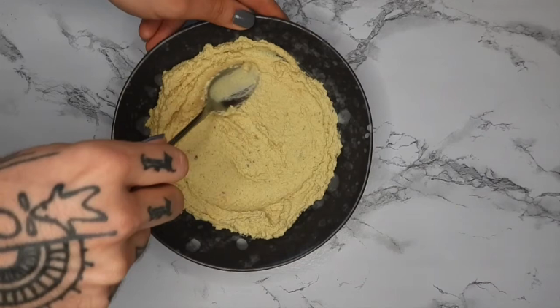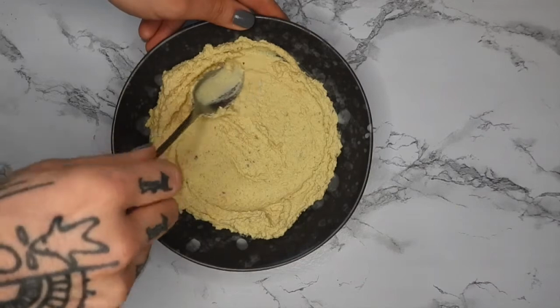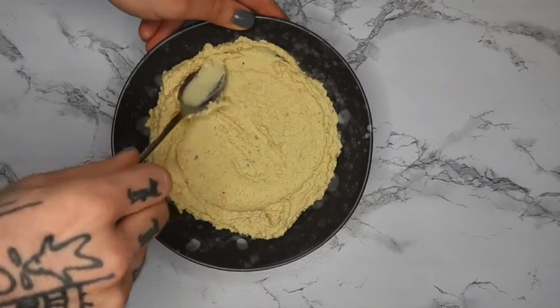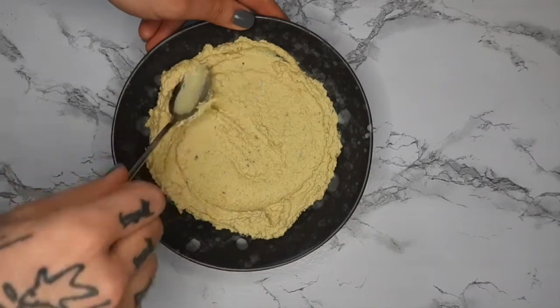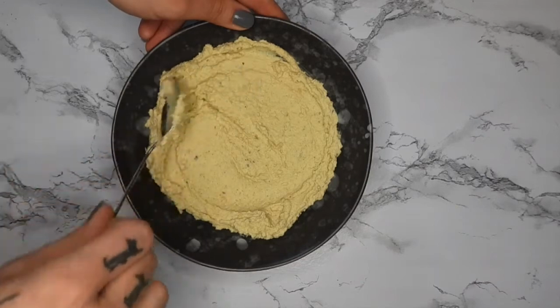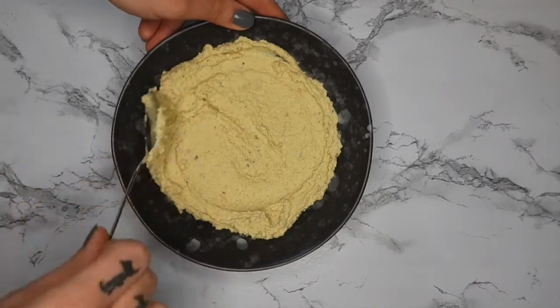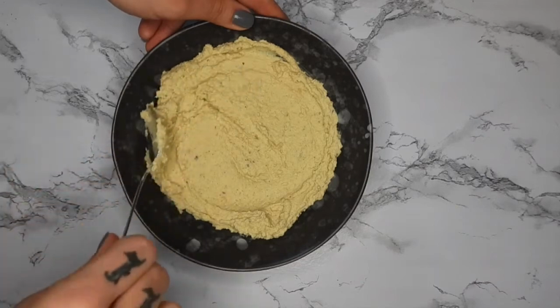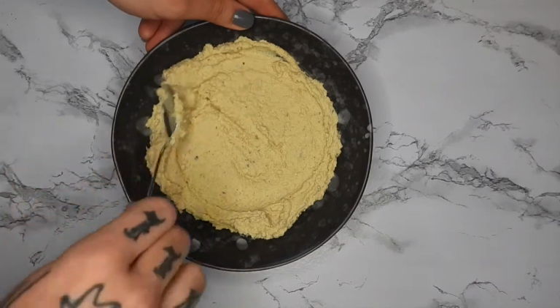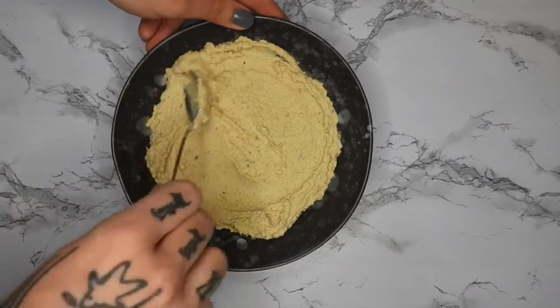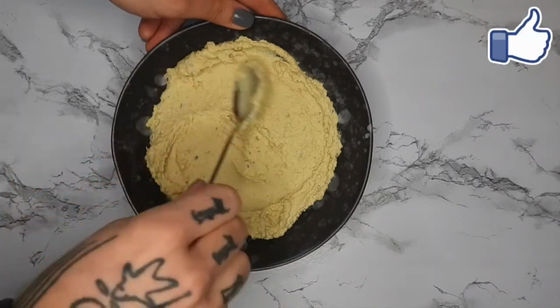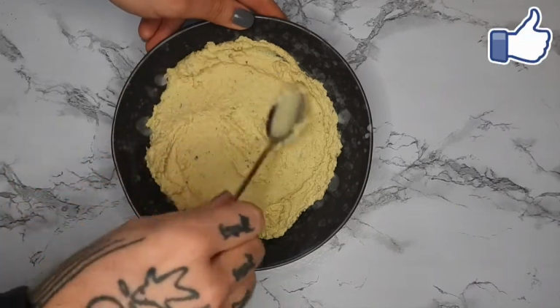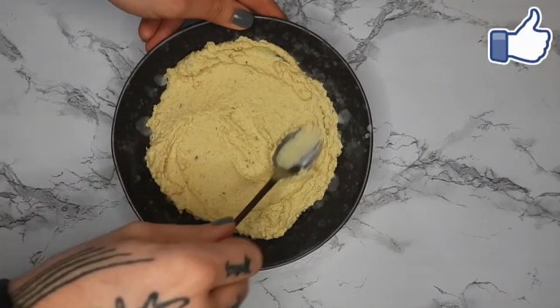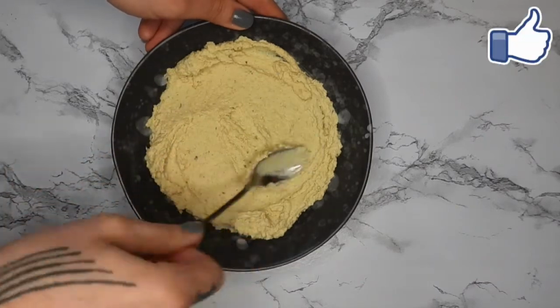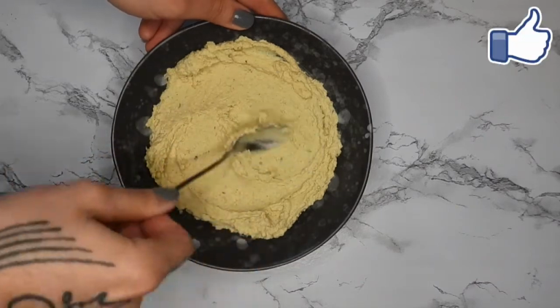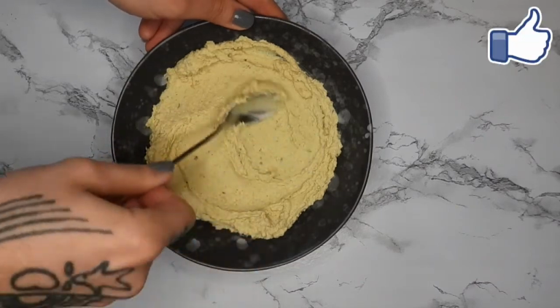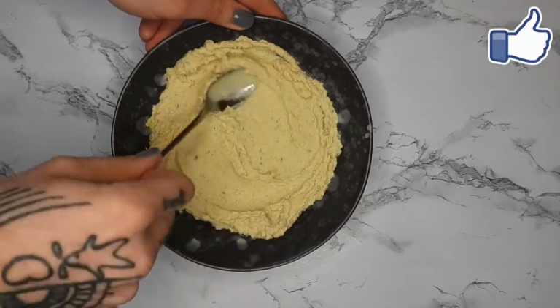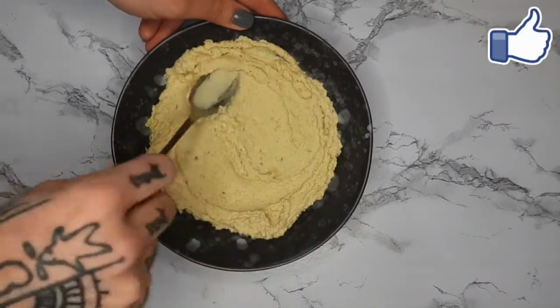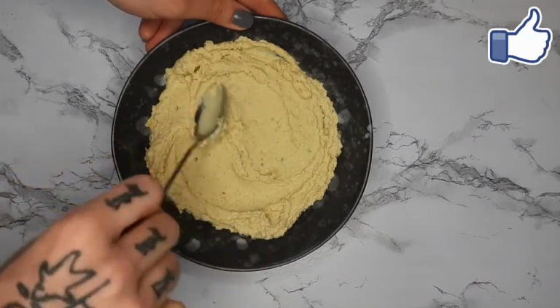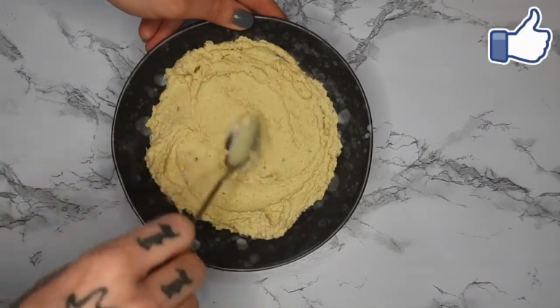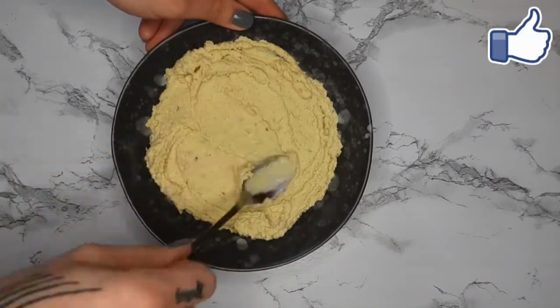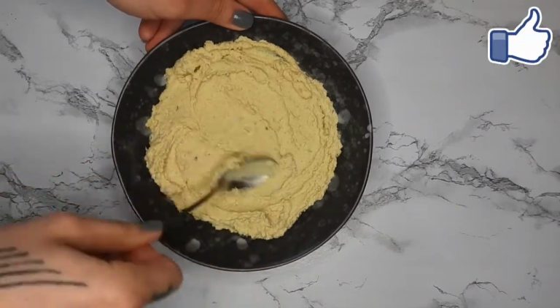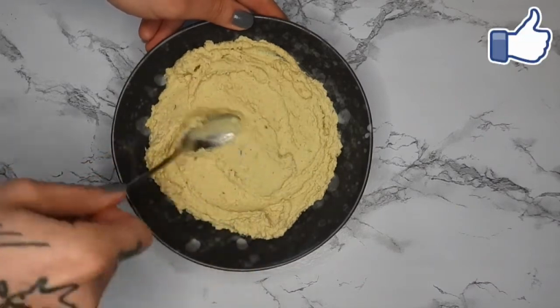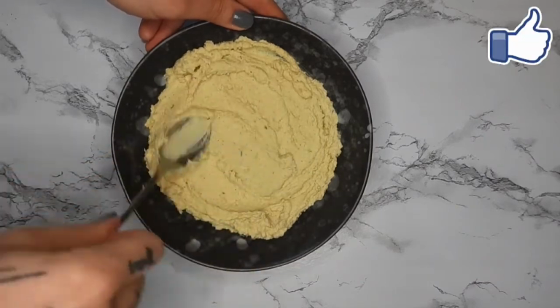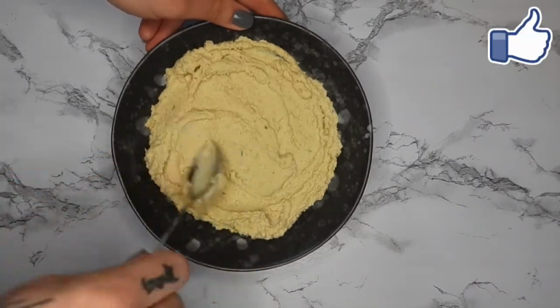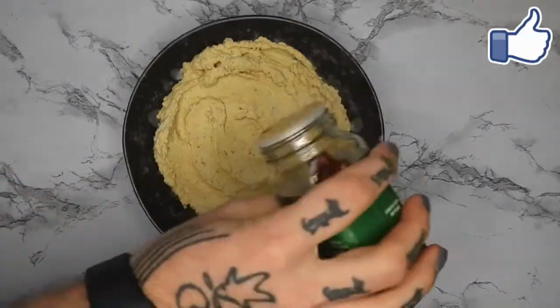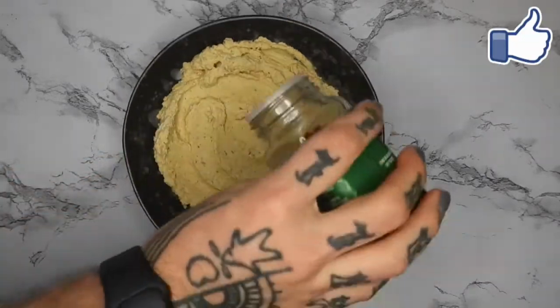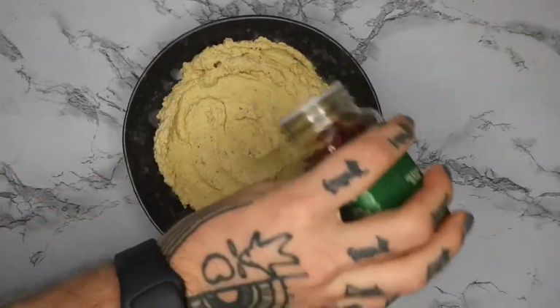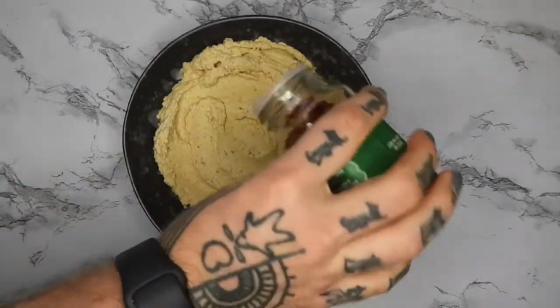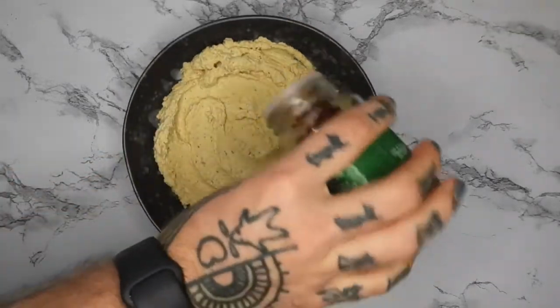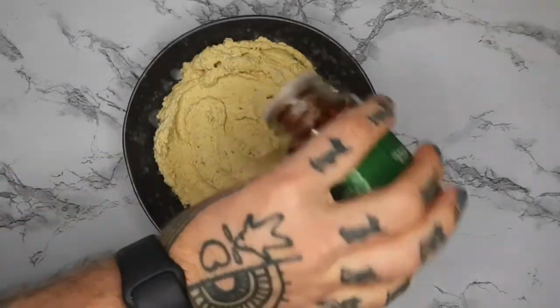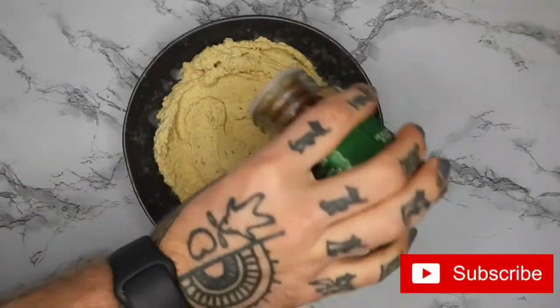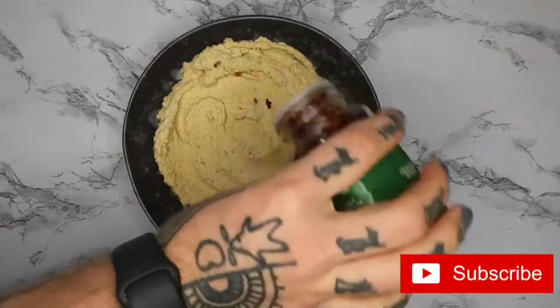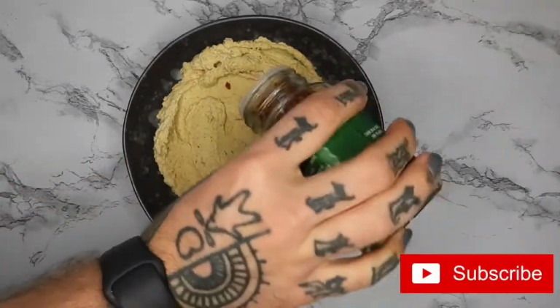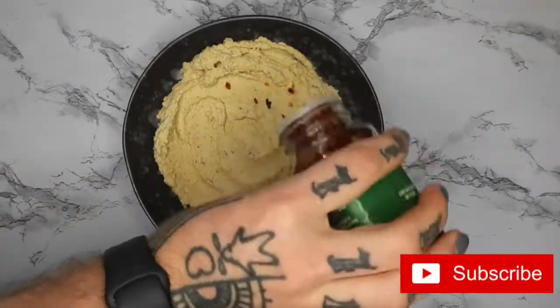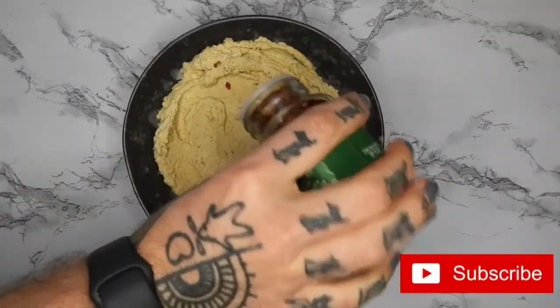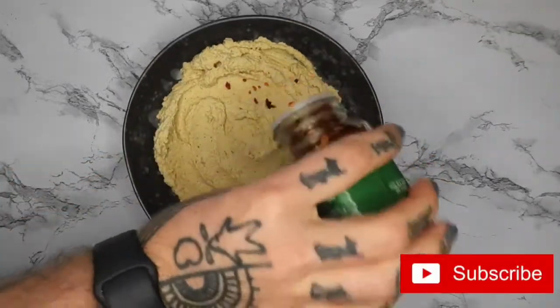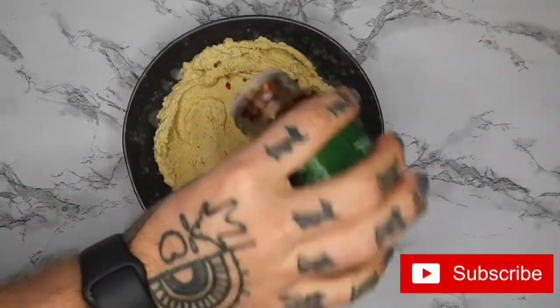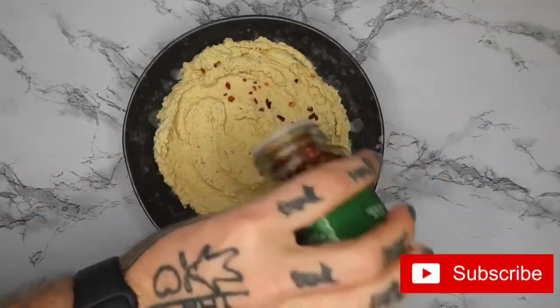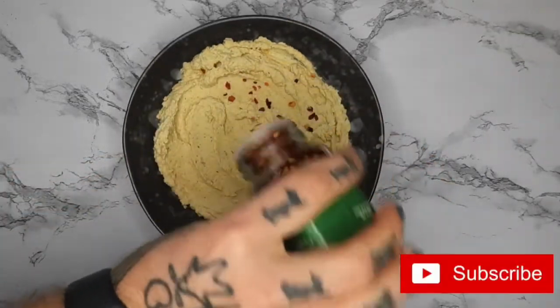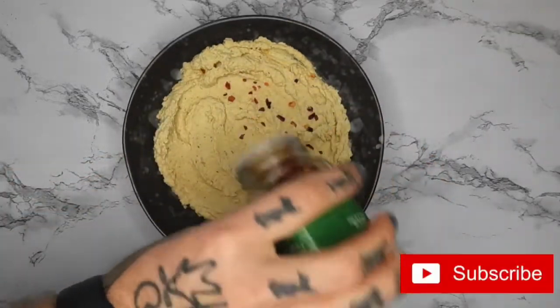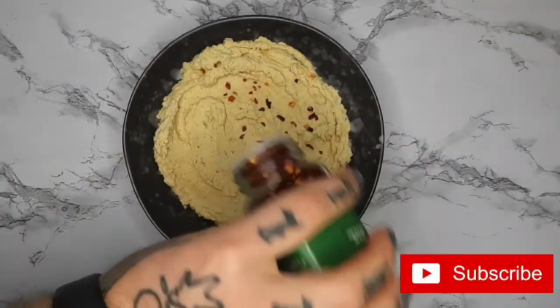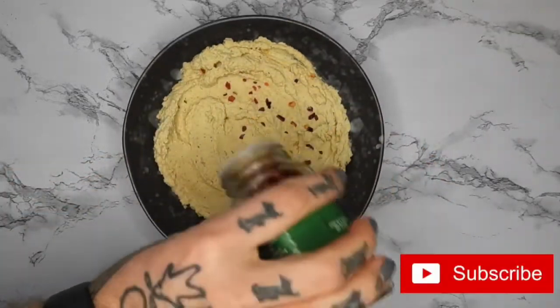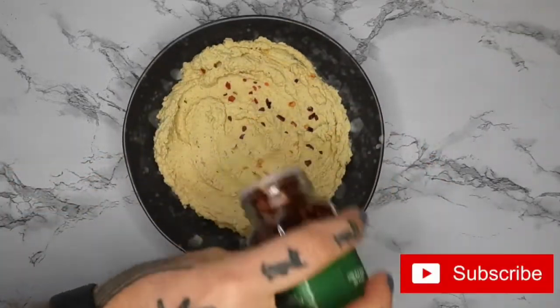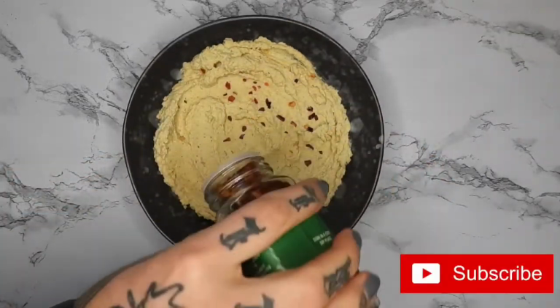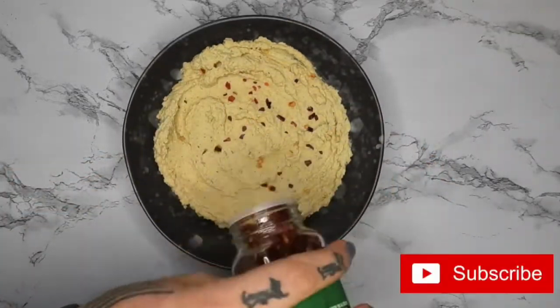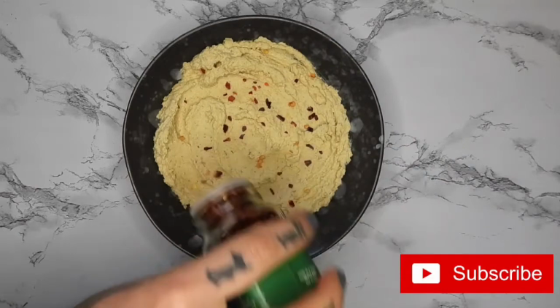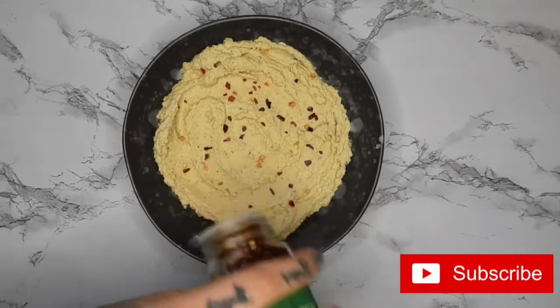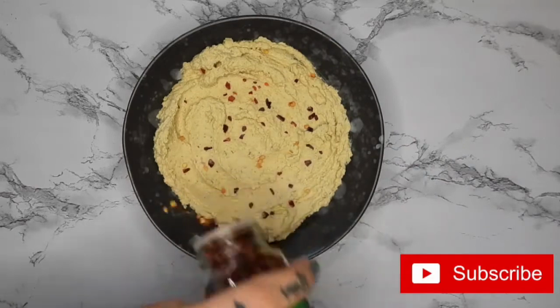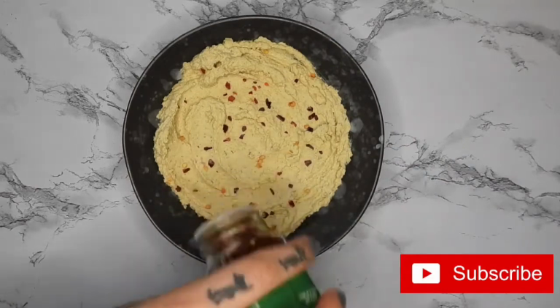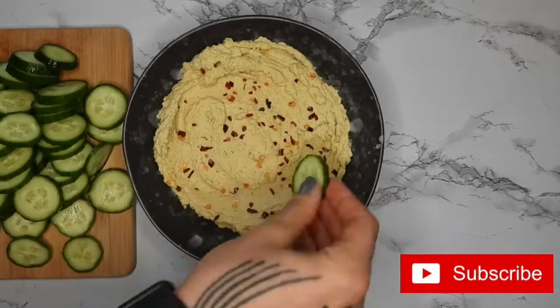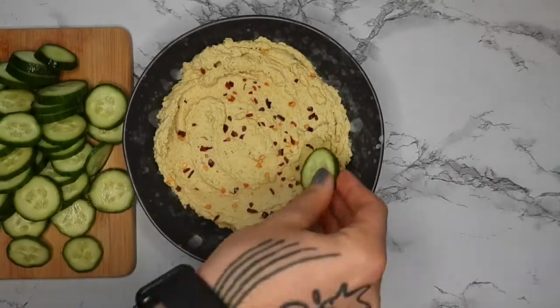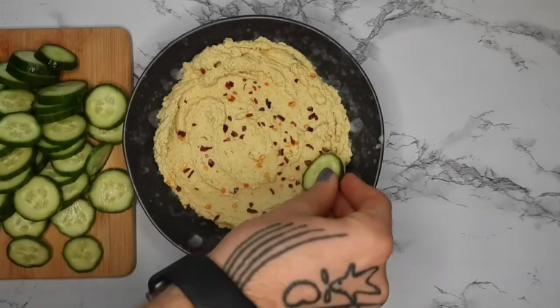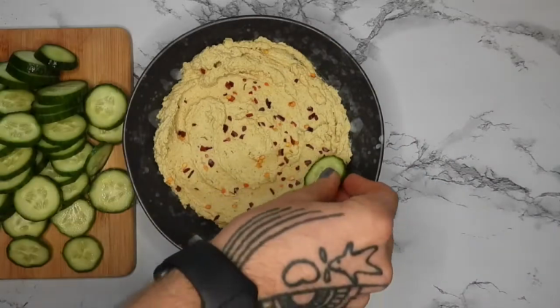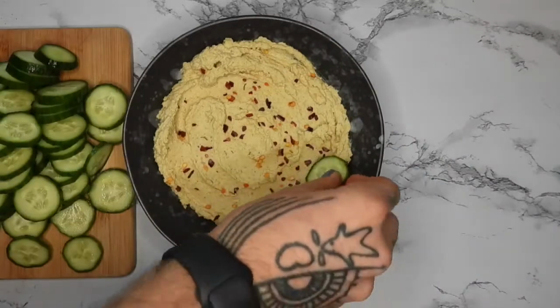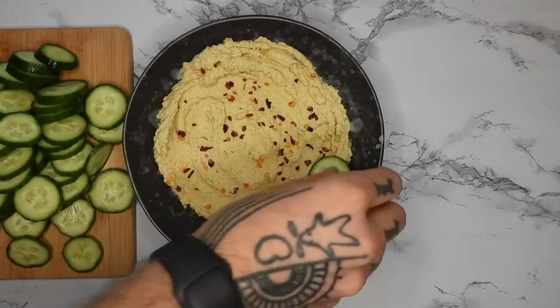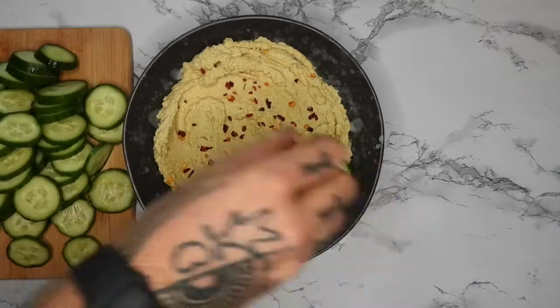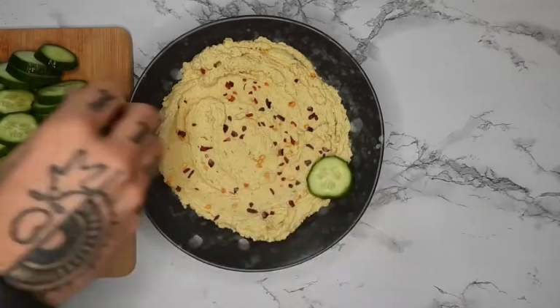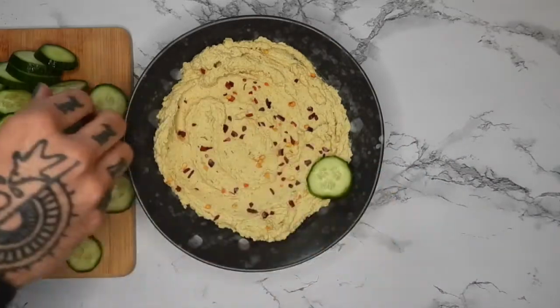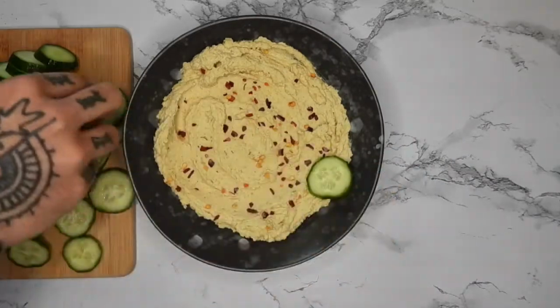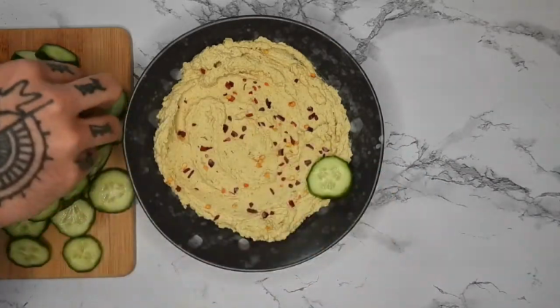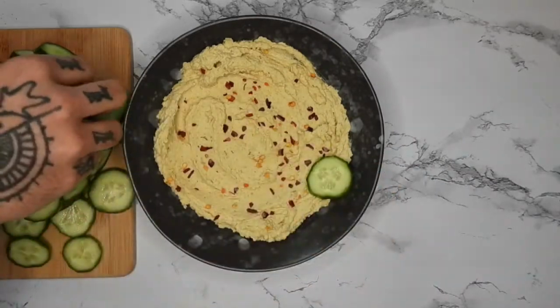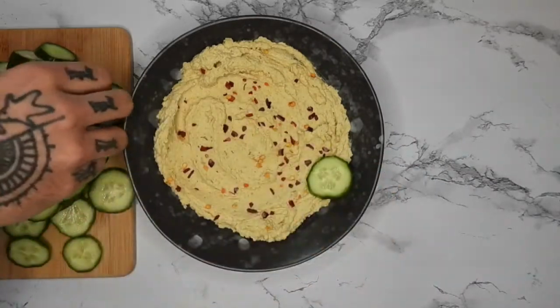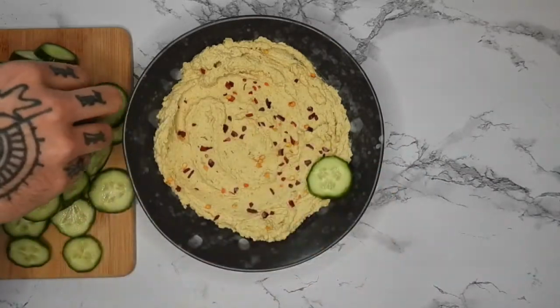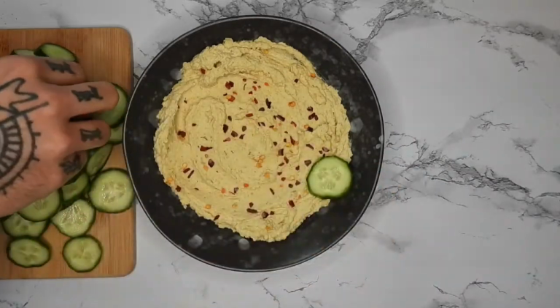Hey guys, welcome back to my channel. Today I'm going to show you a super quick, easy hummus. It is oil-free and a lot cheaper than store-bought hummus.